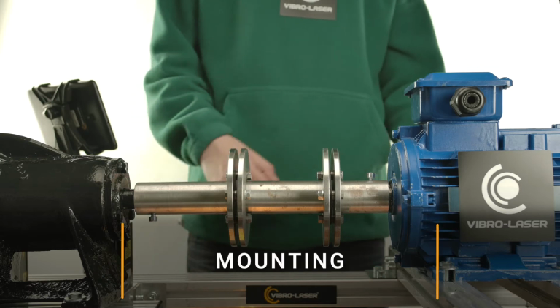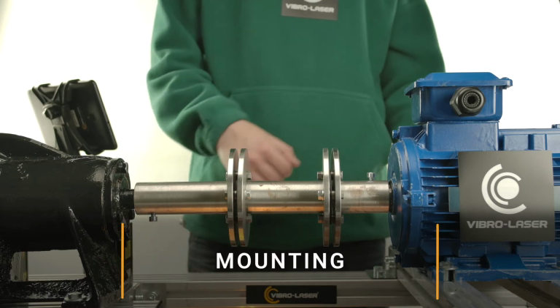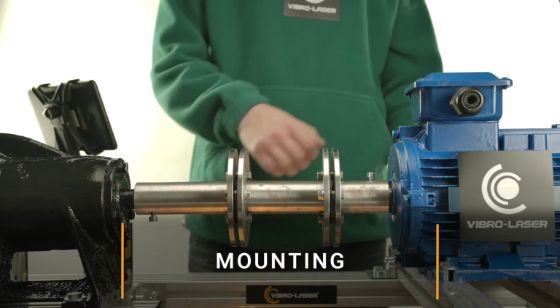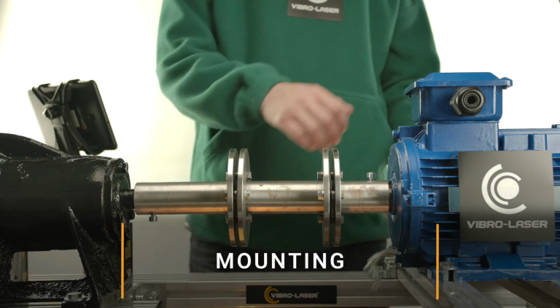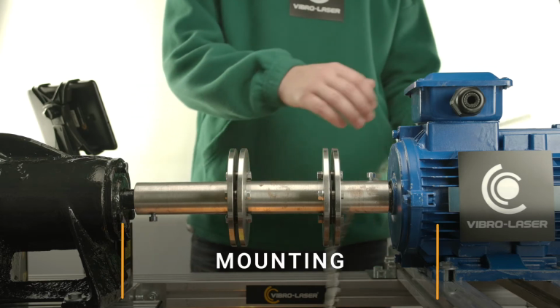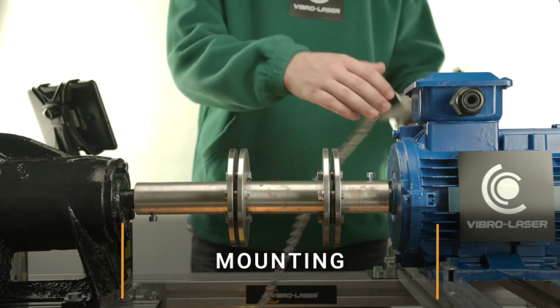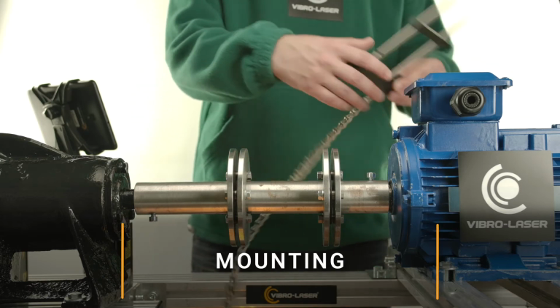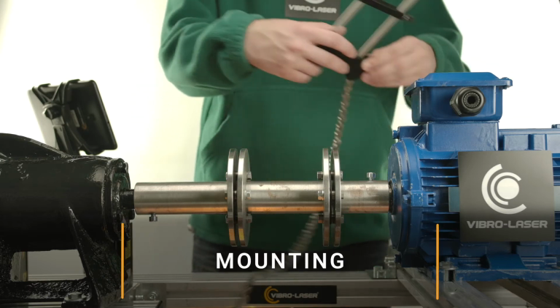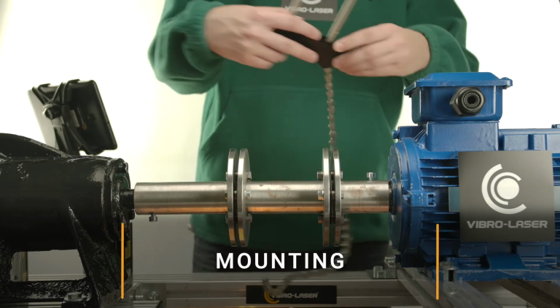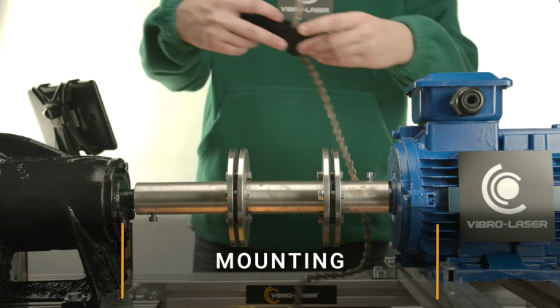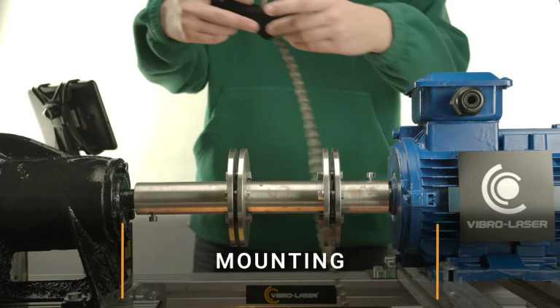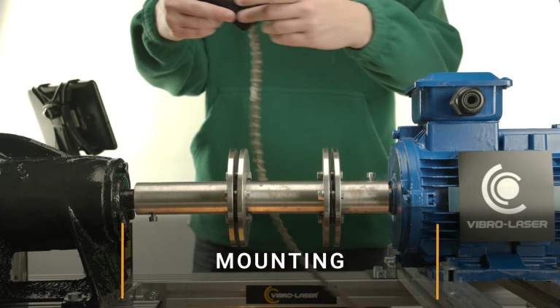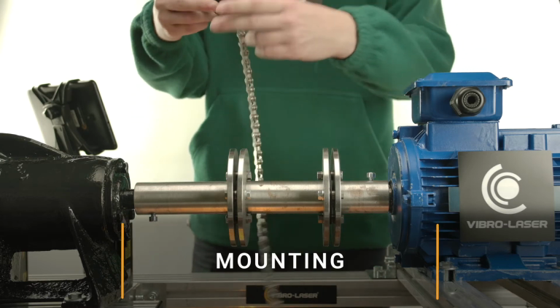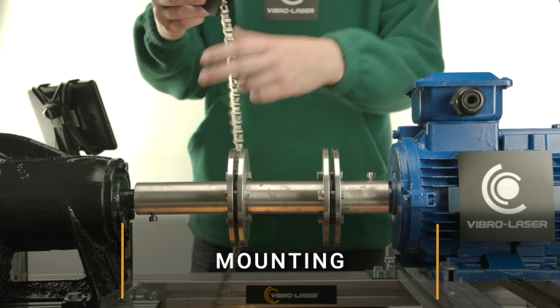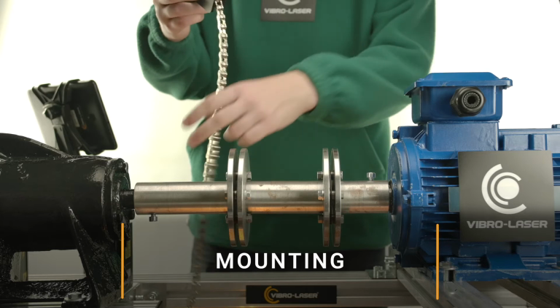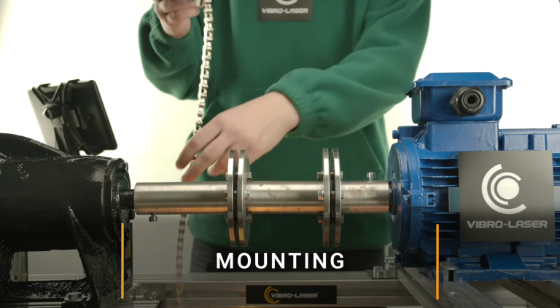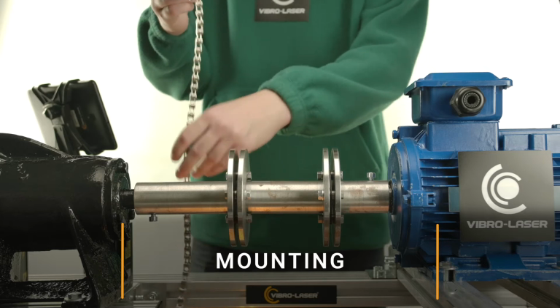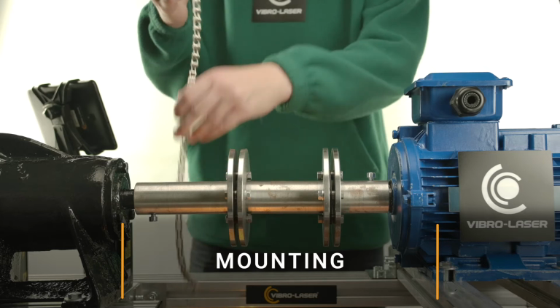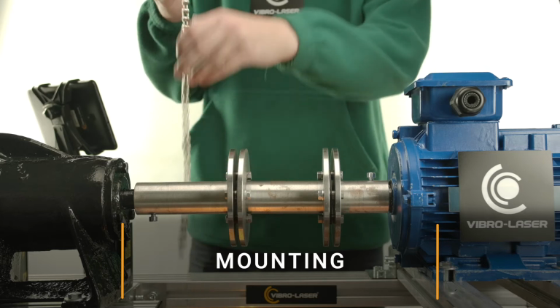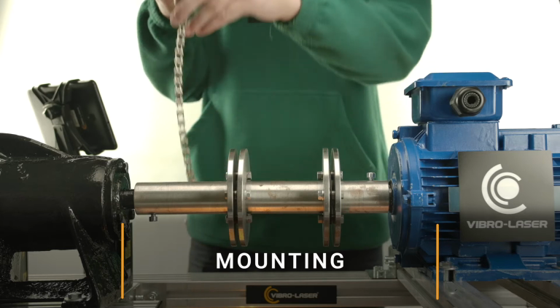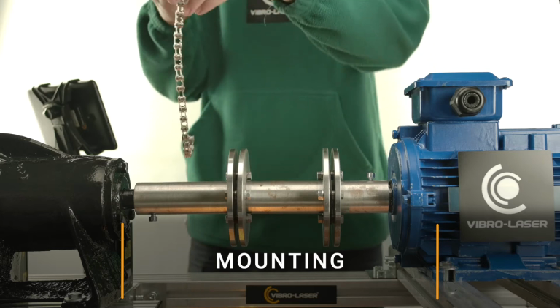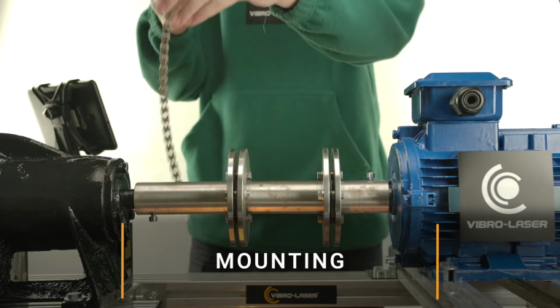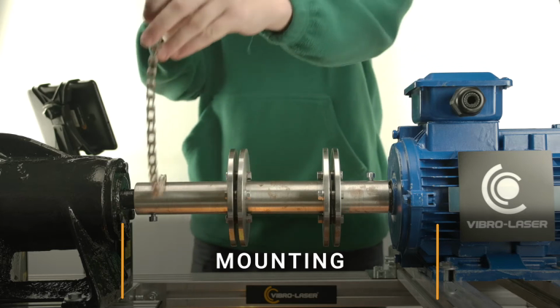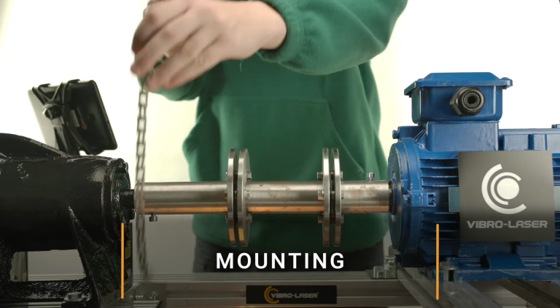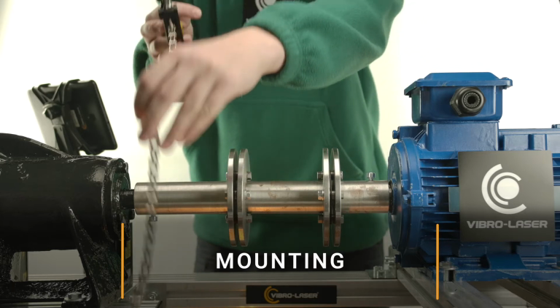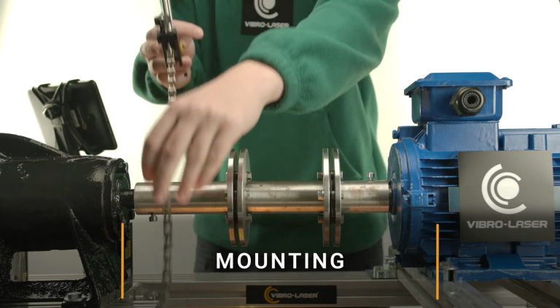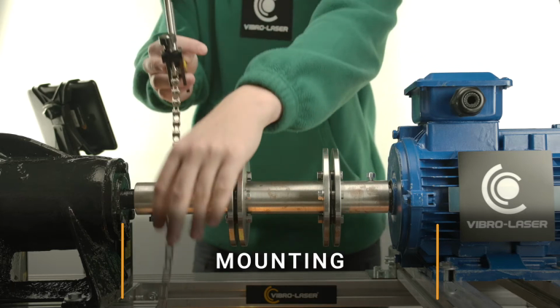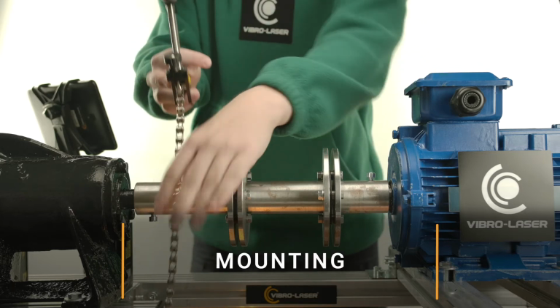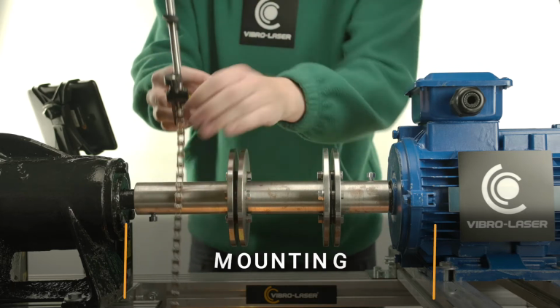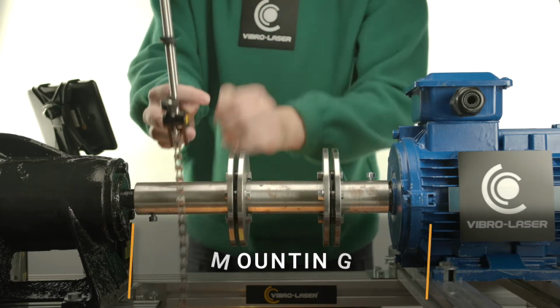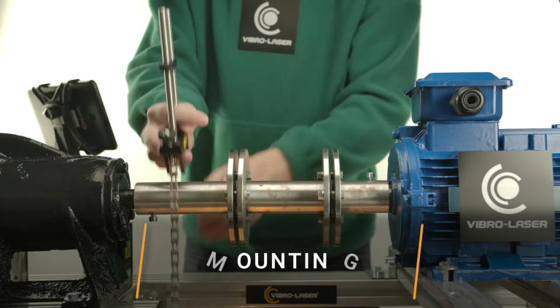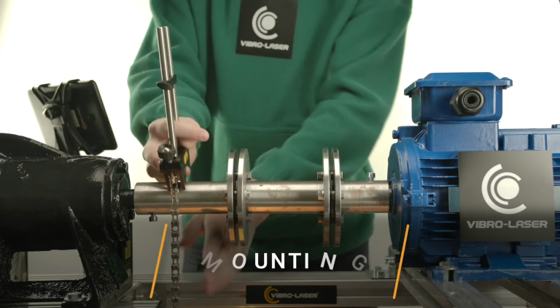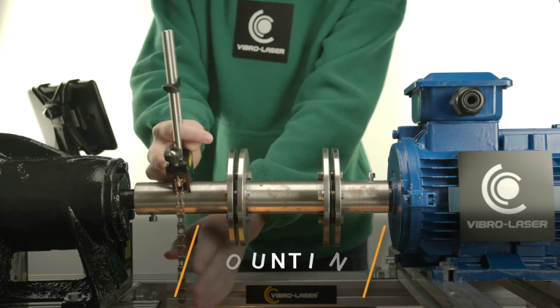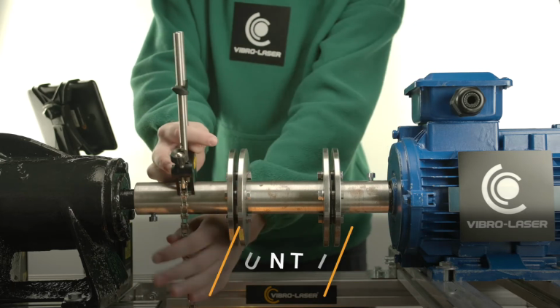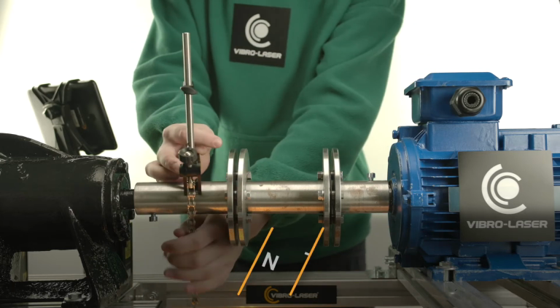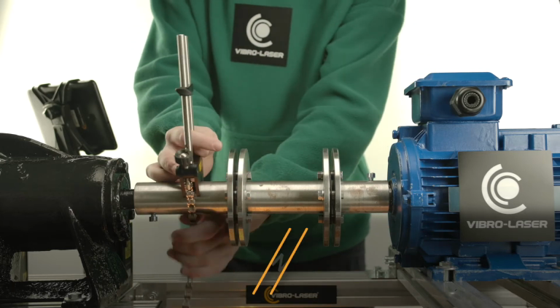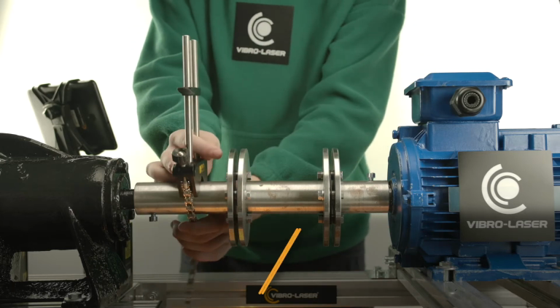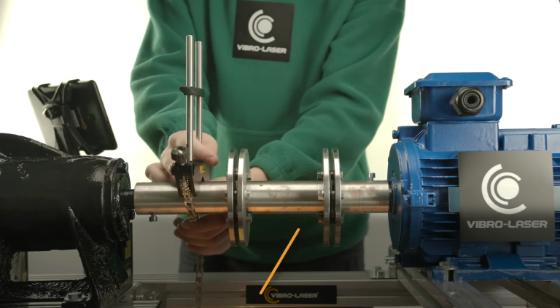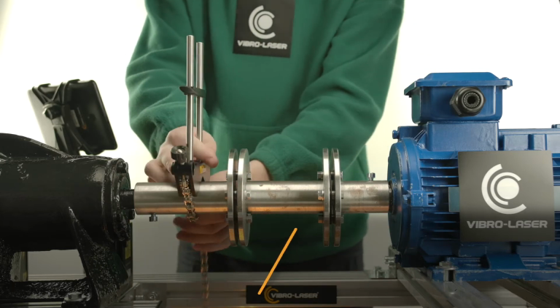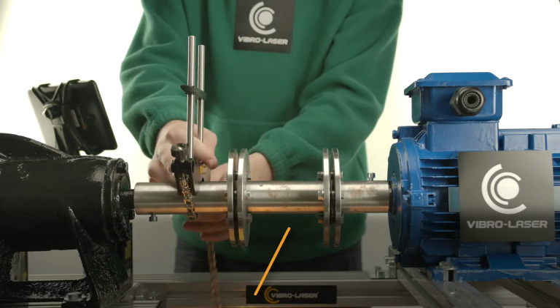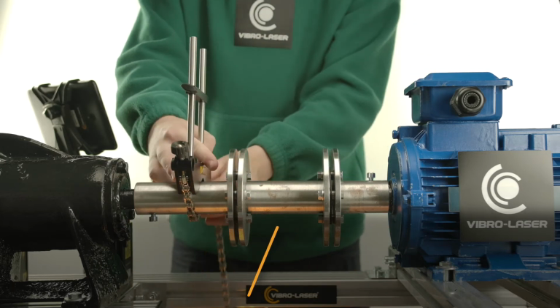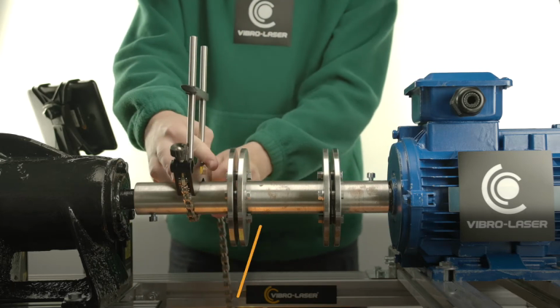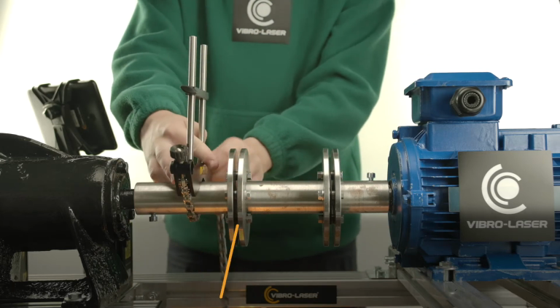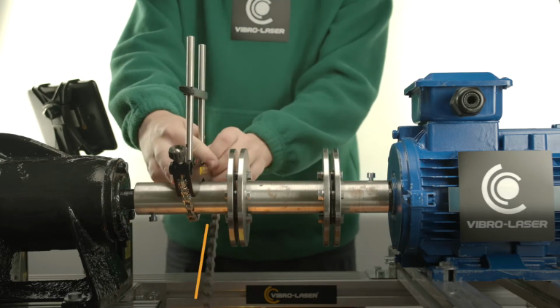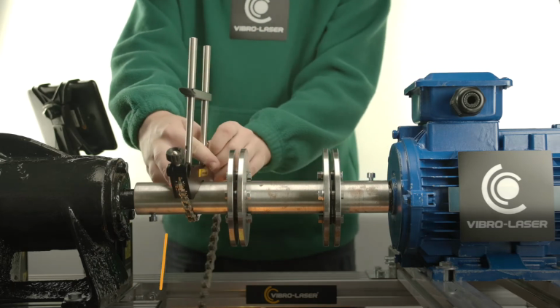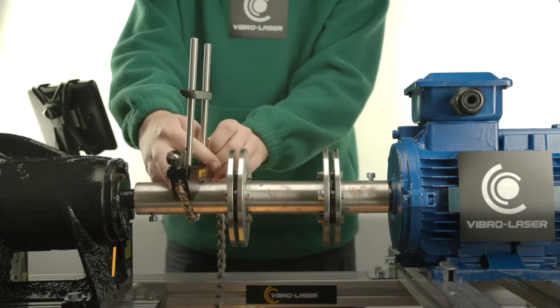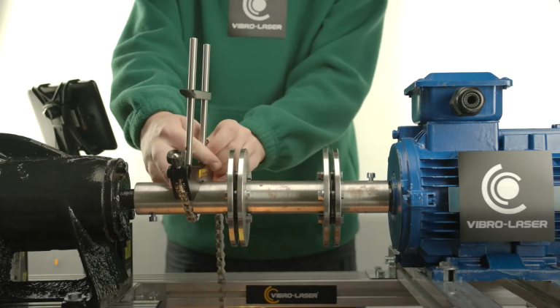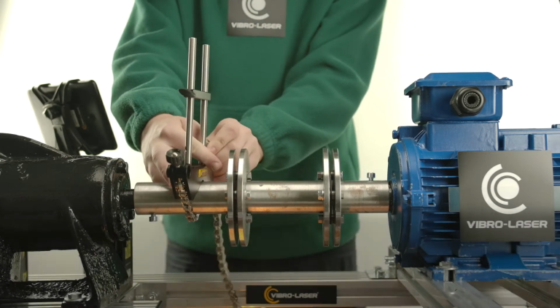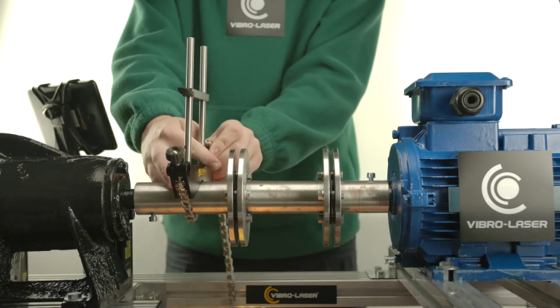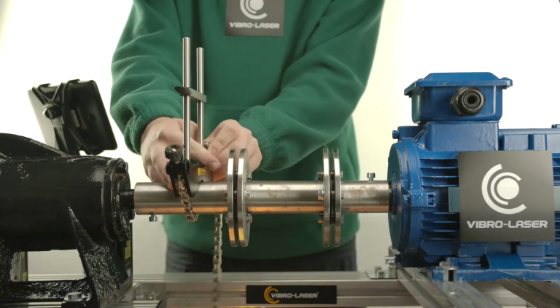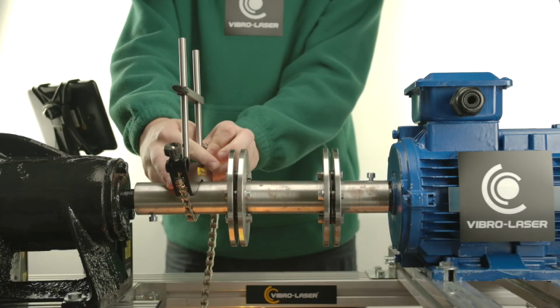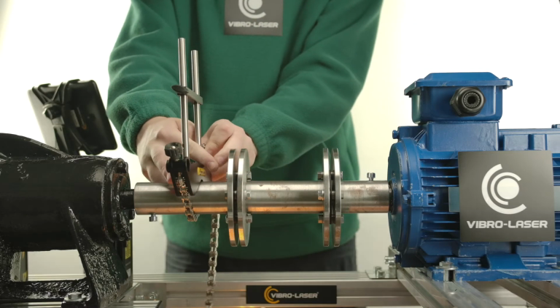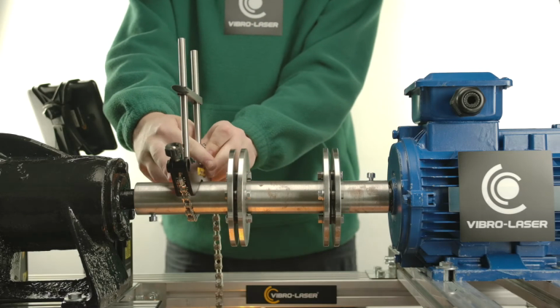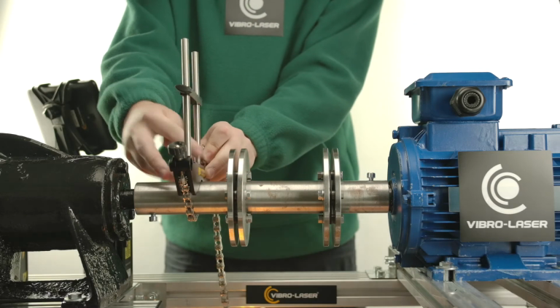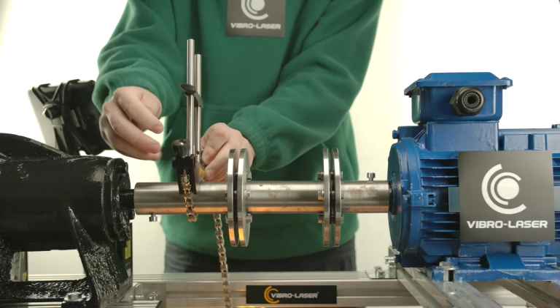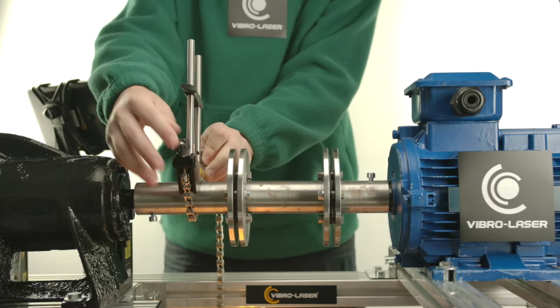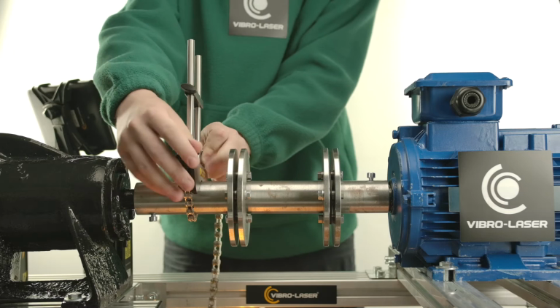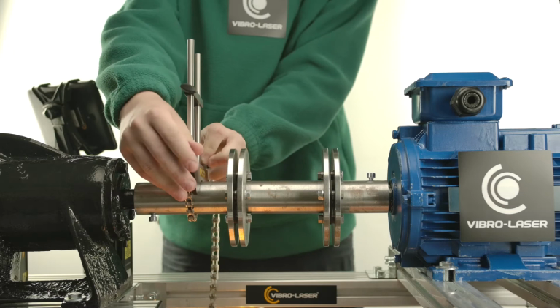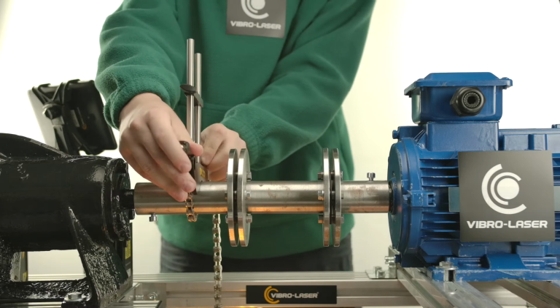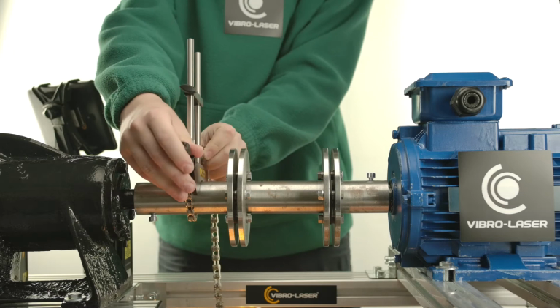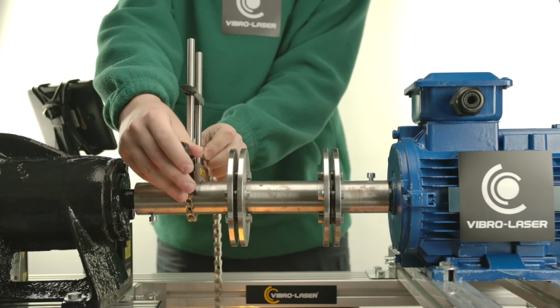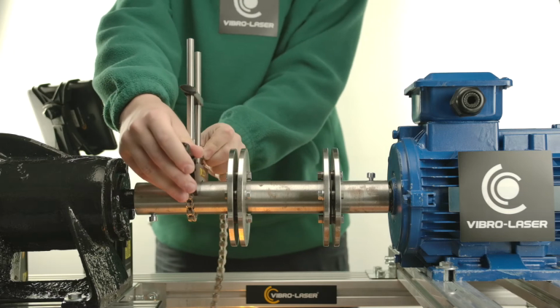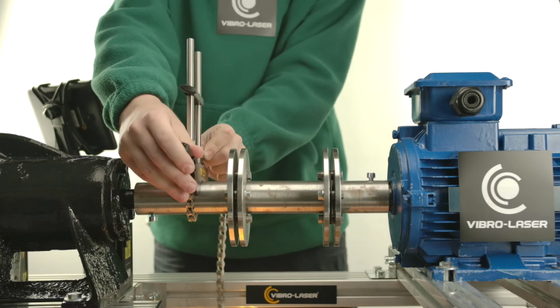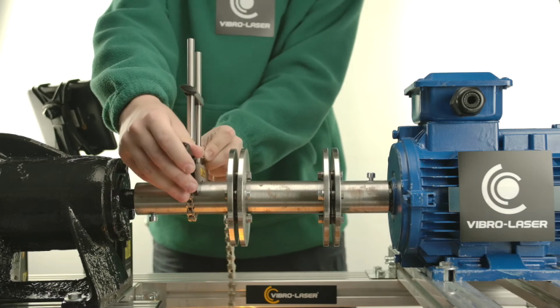Before starting your alignment, it is critical to correctly install the measuring units on the equipment that requires alignment.